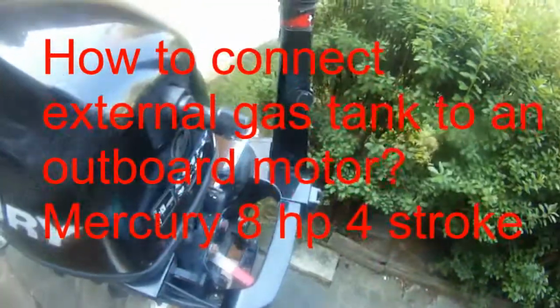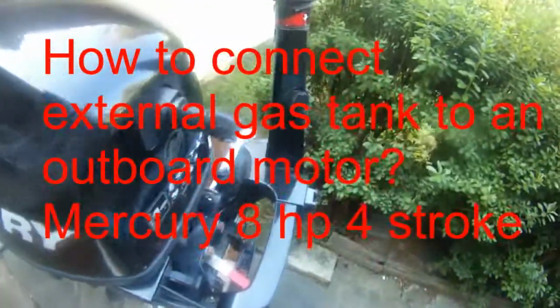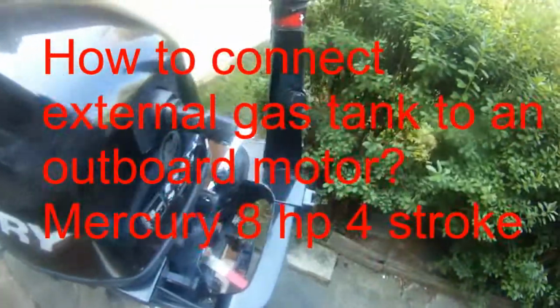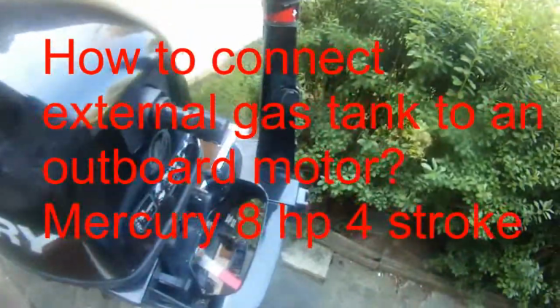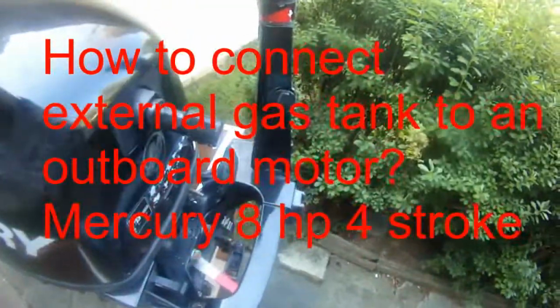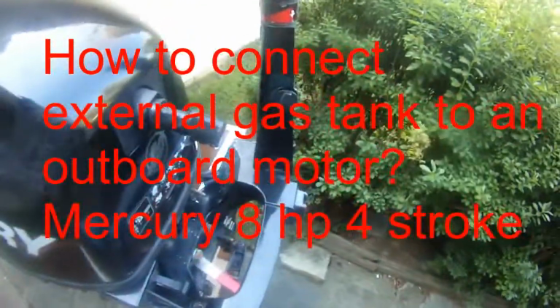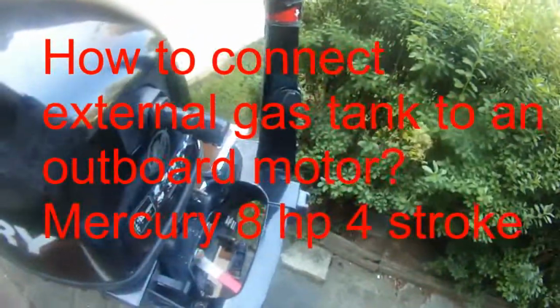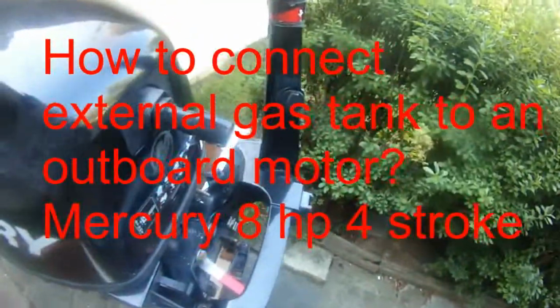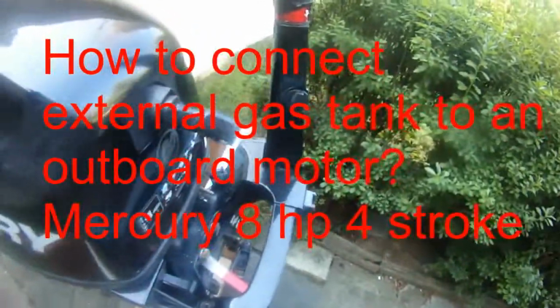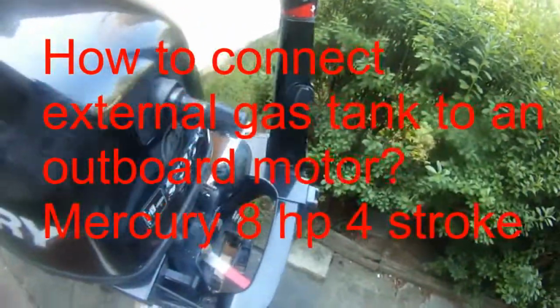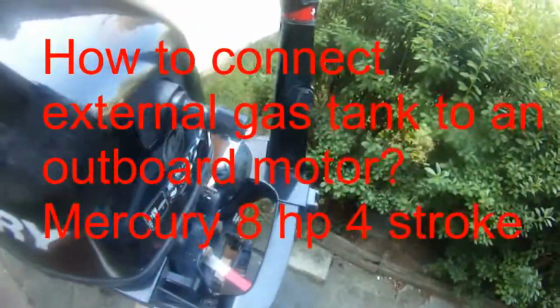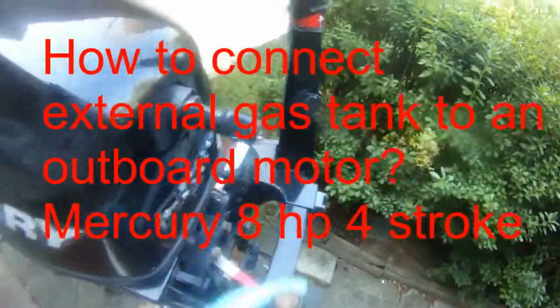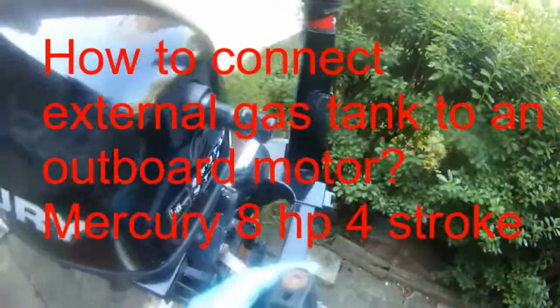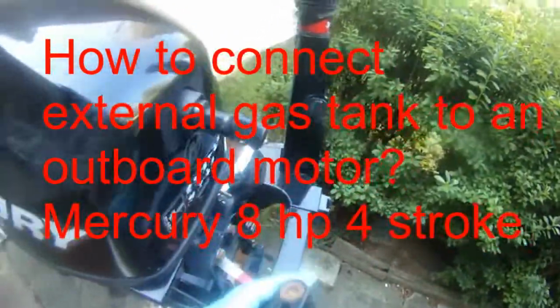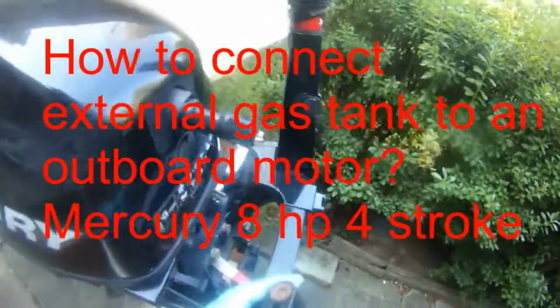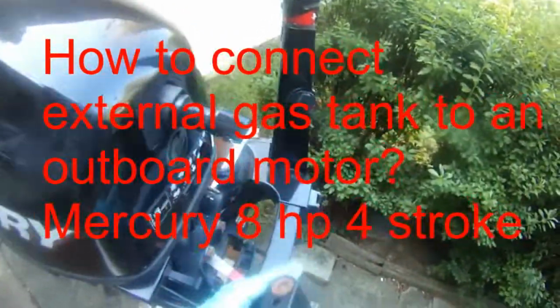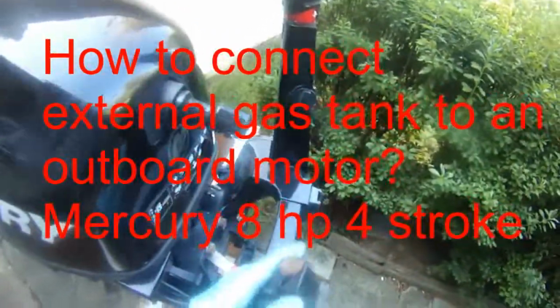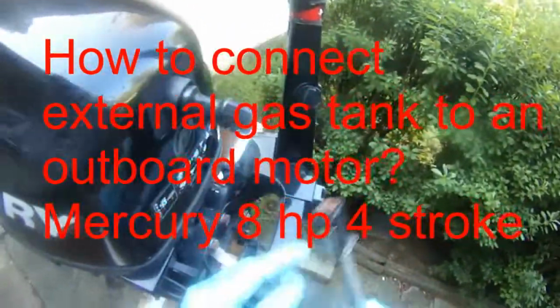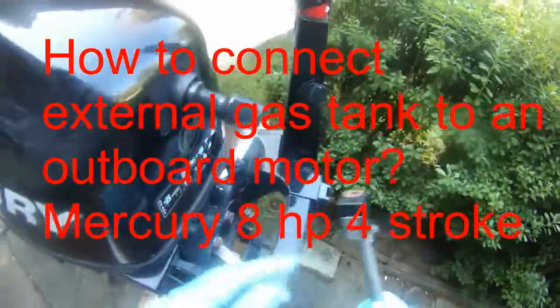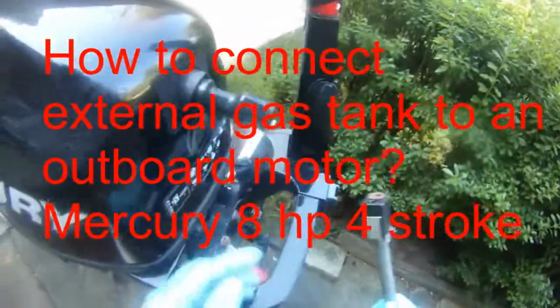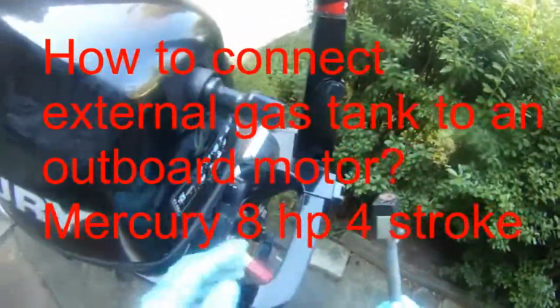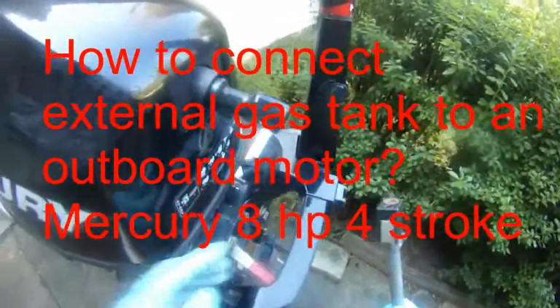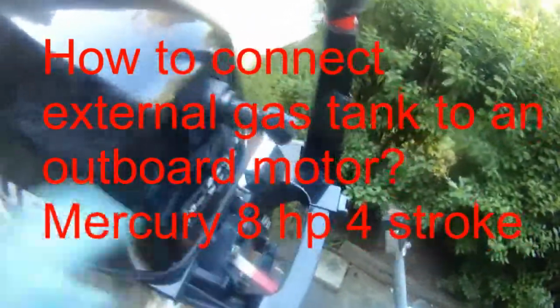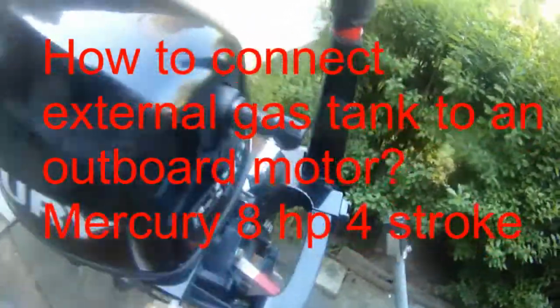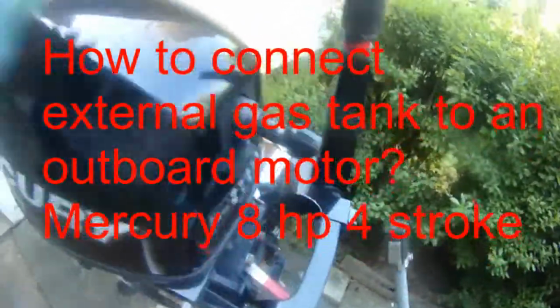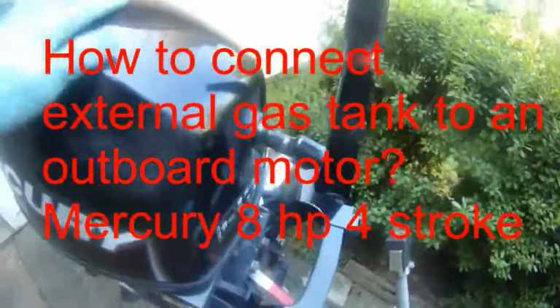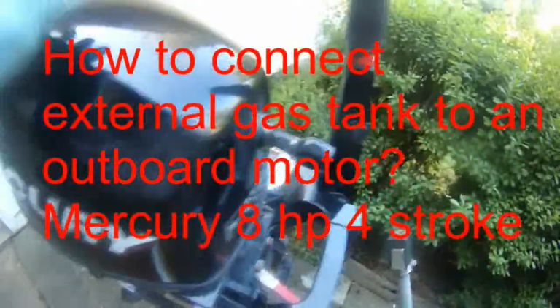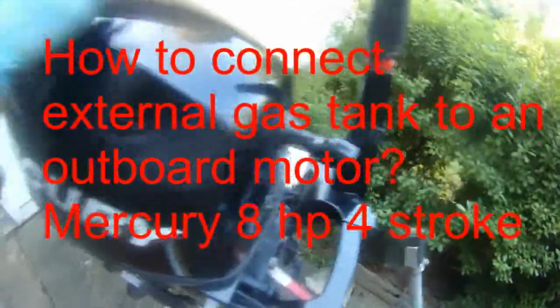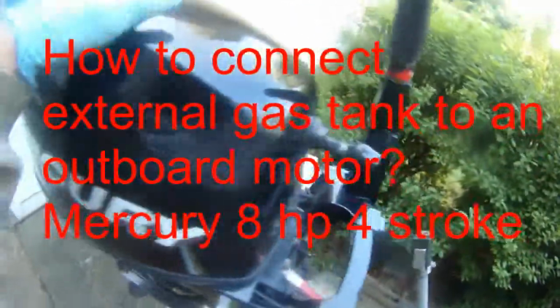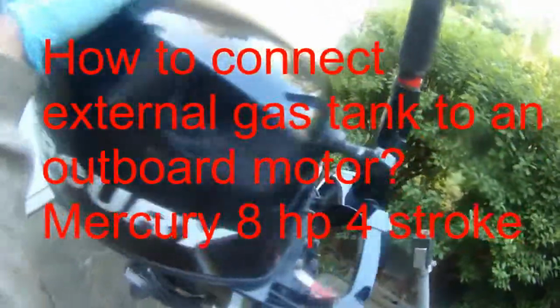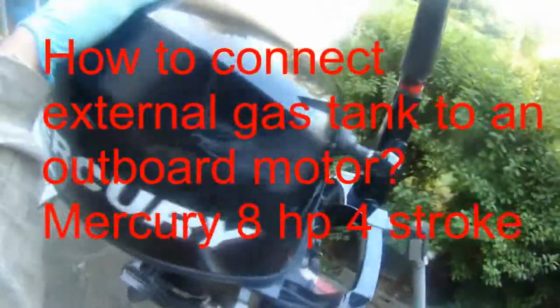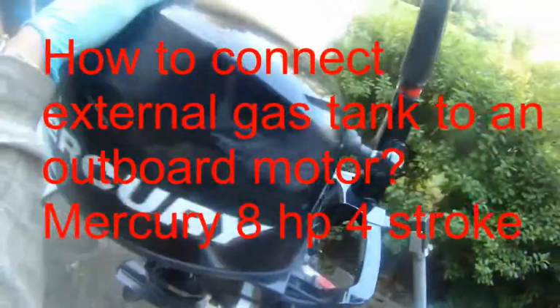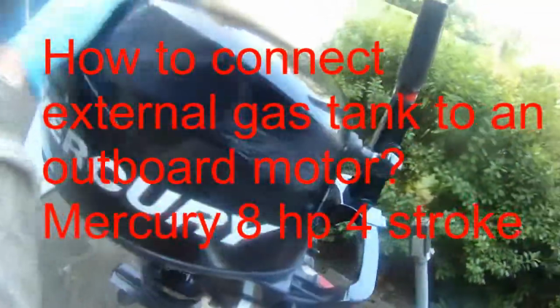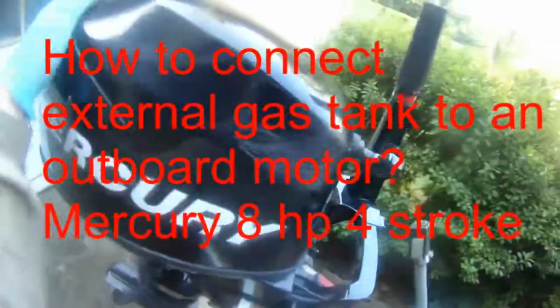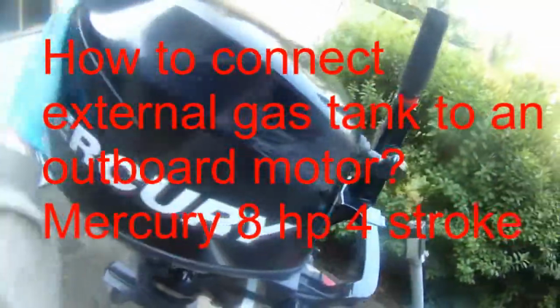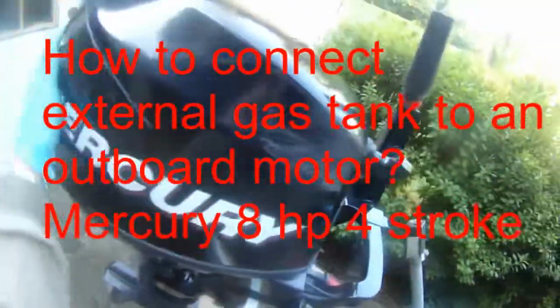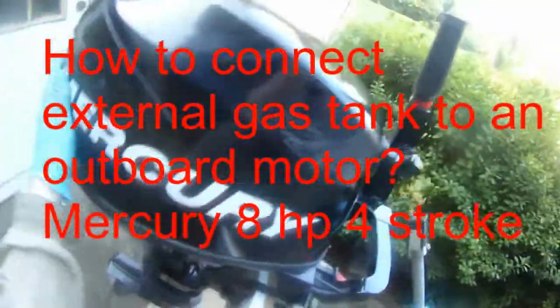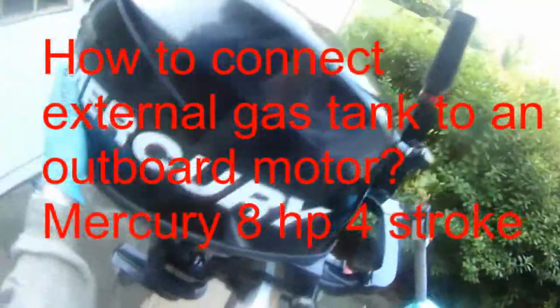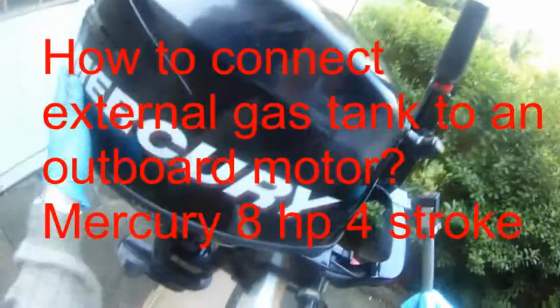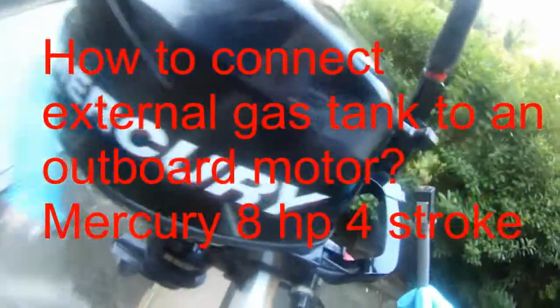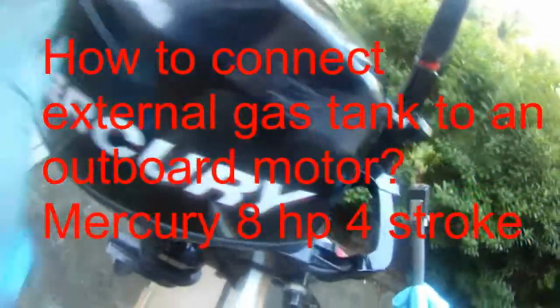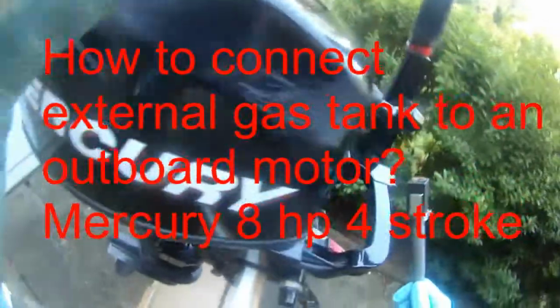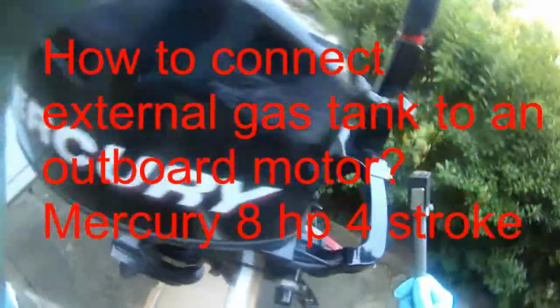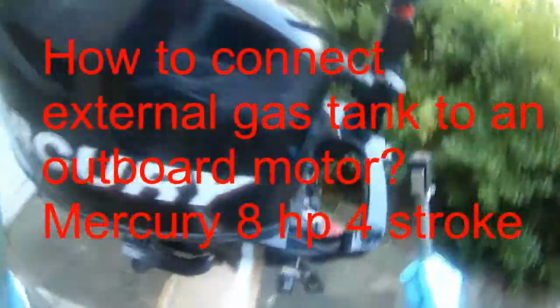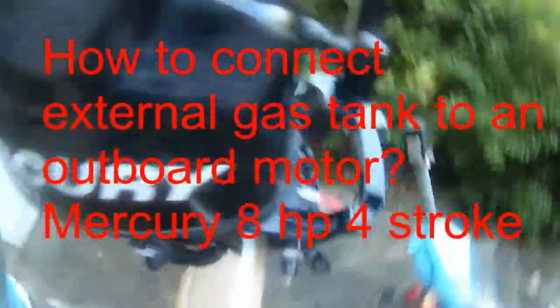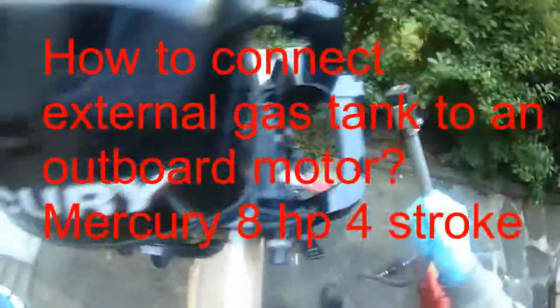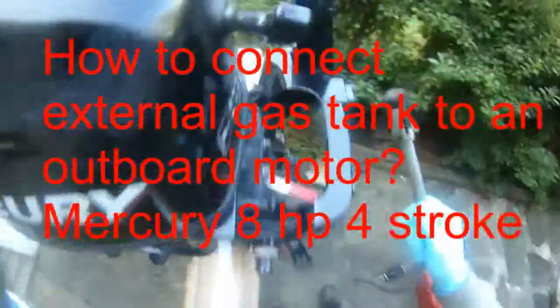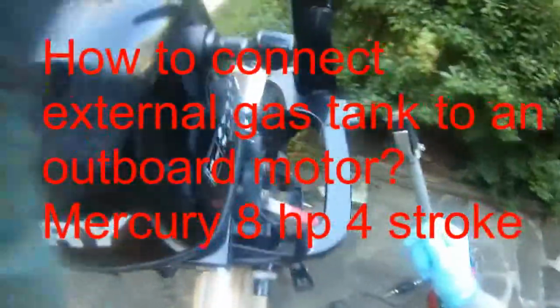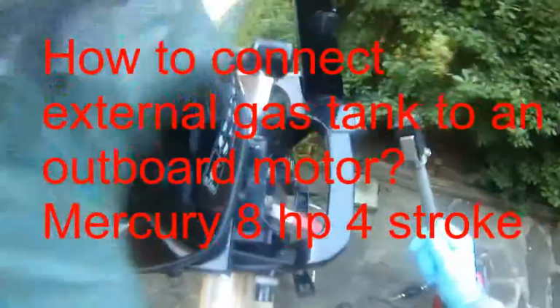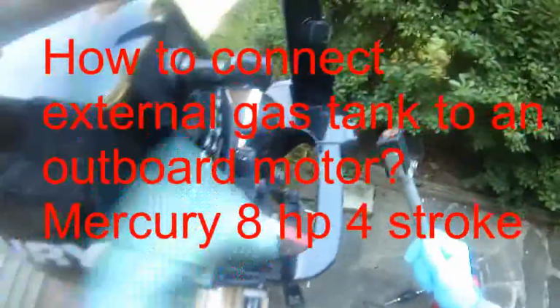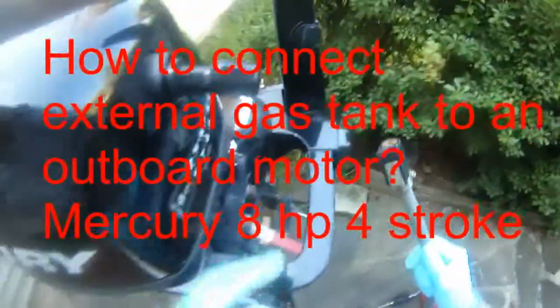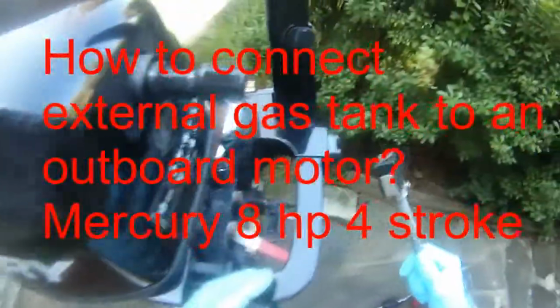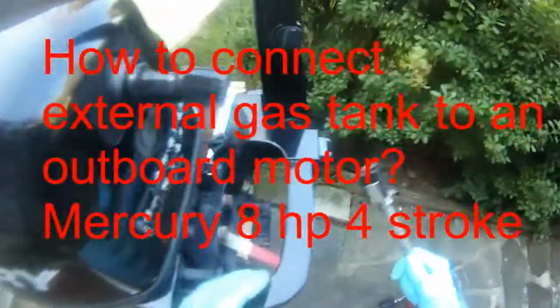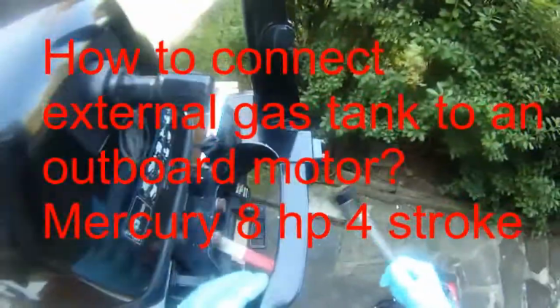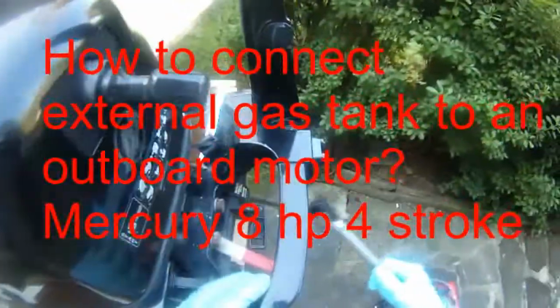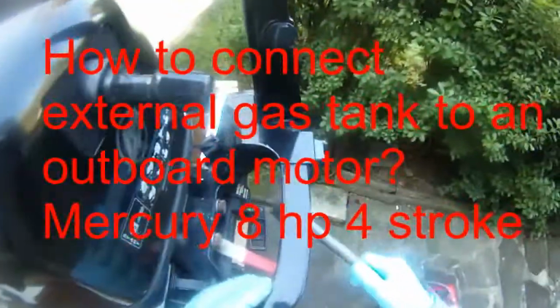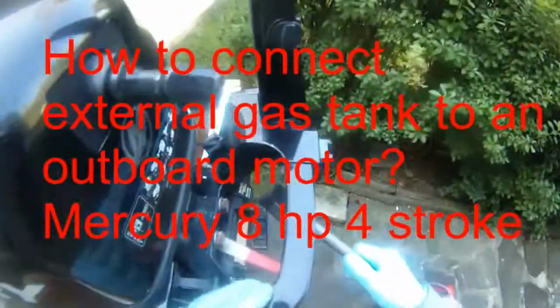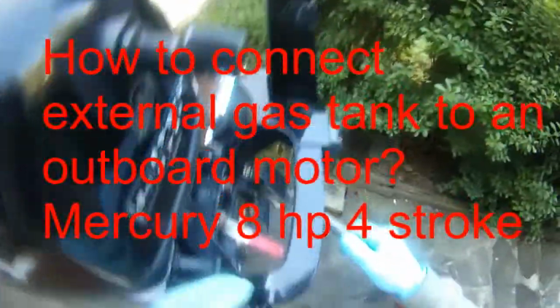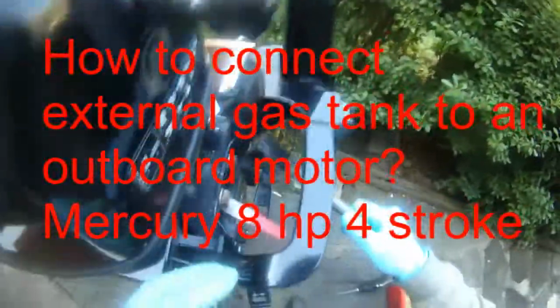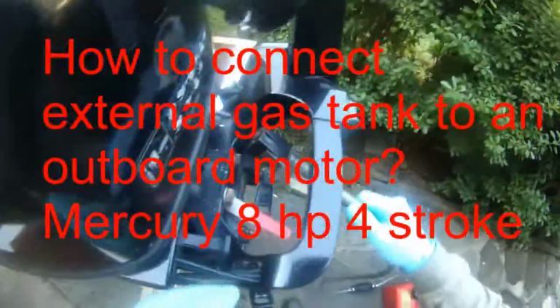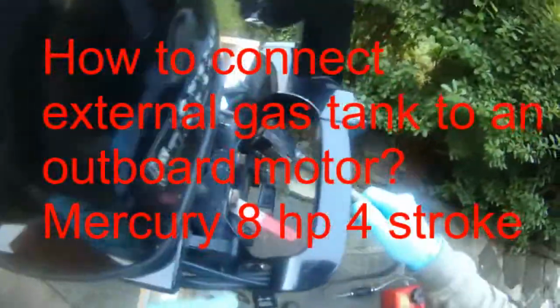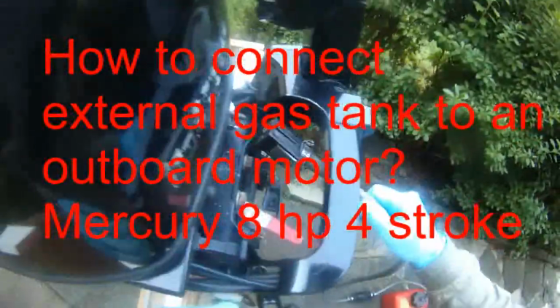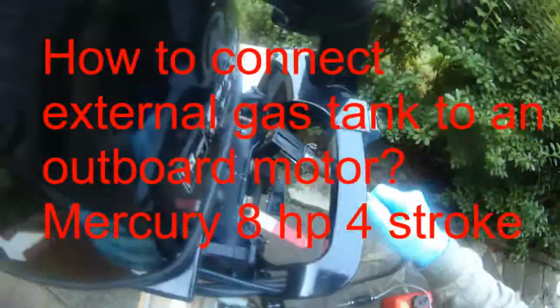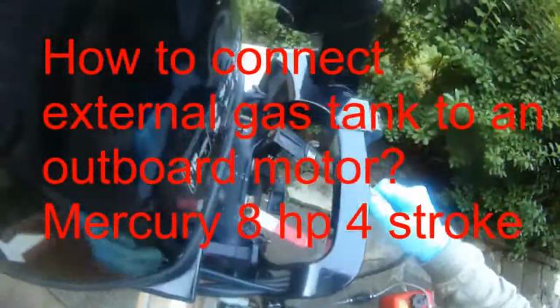I'm going to start my 8 horsepower Mercury Cycles Outboard.